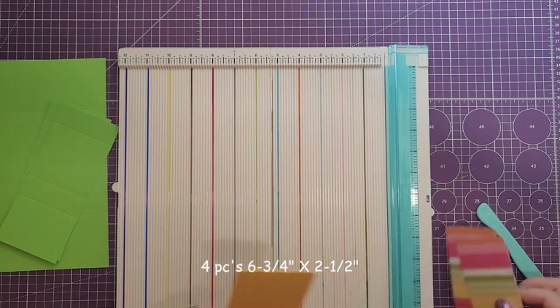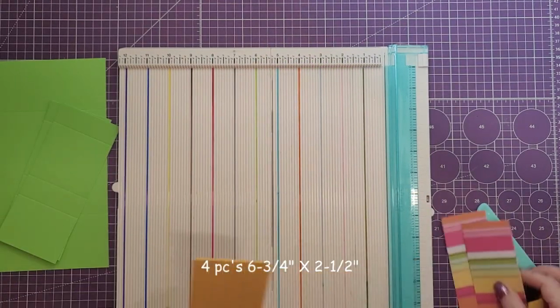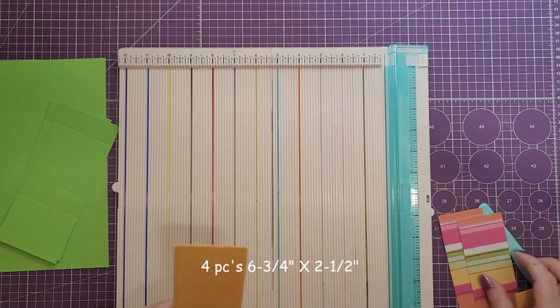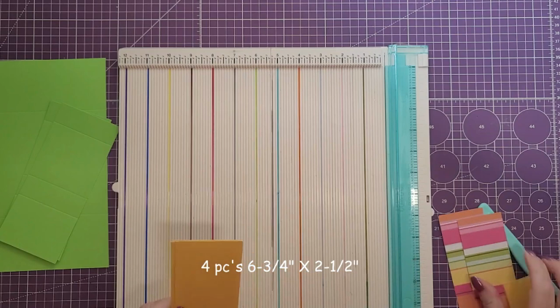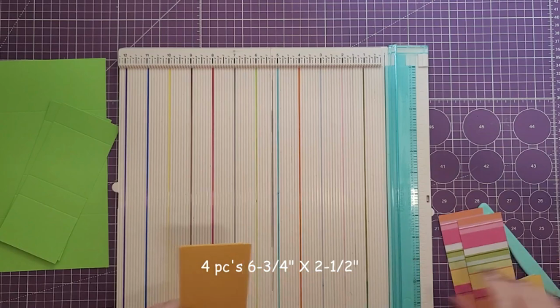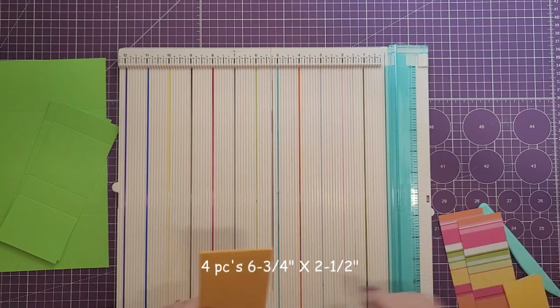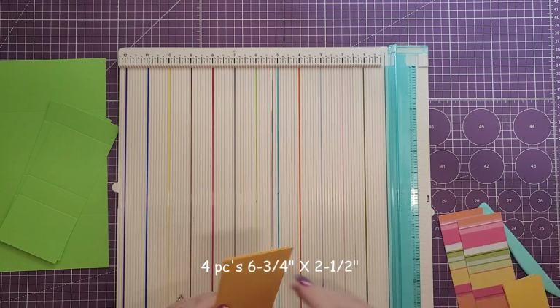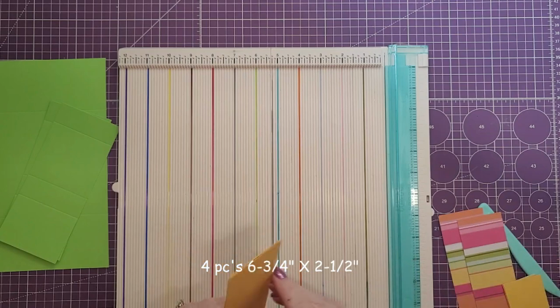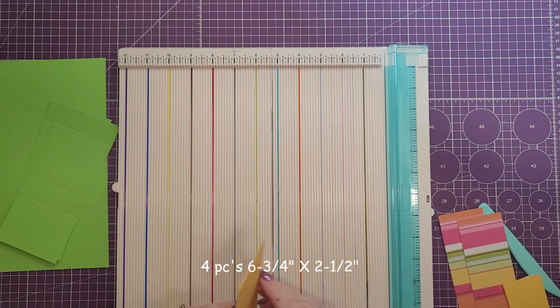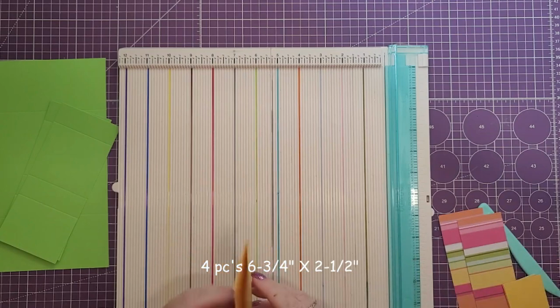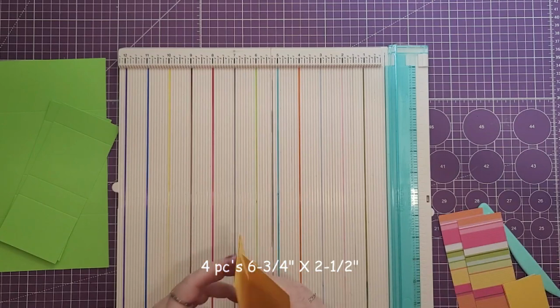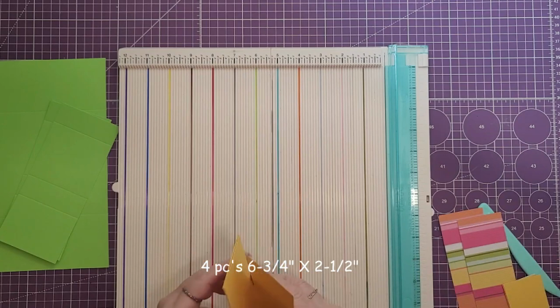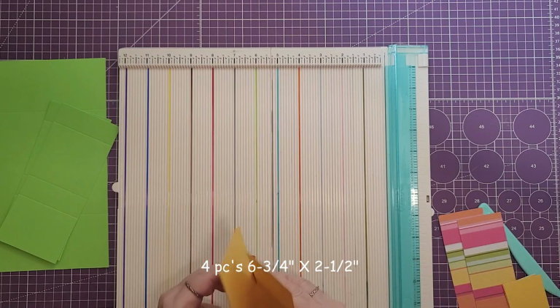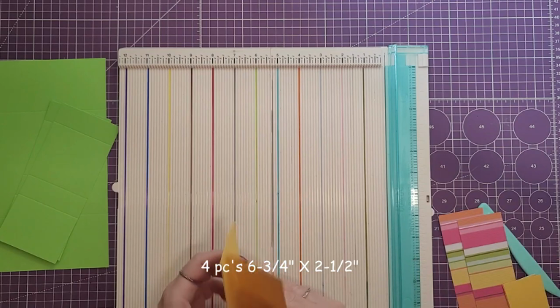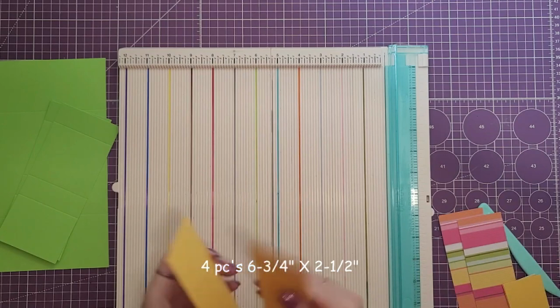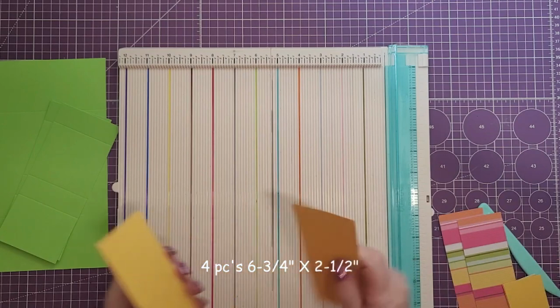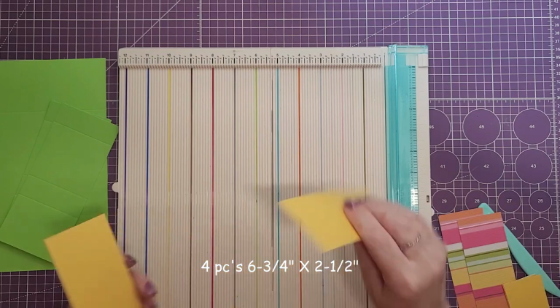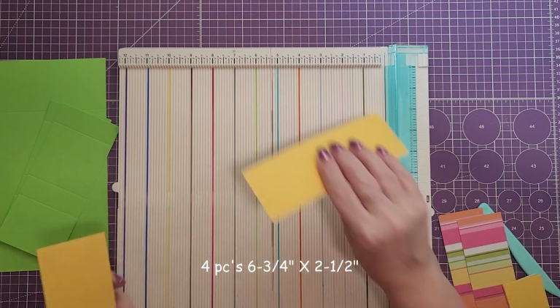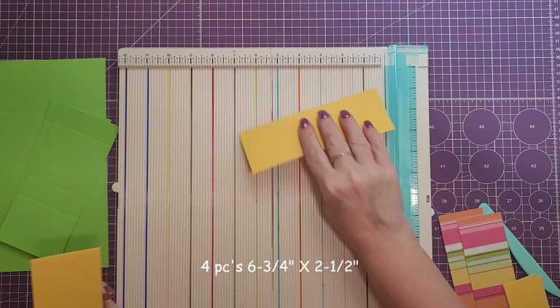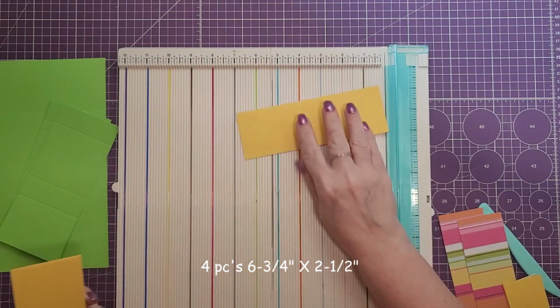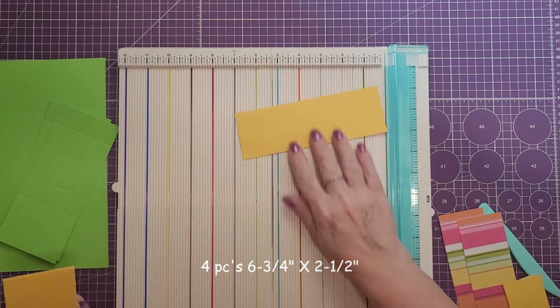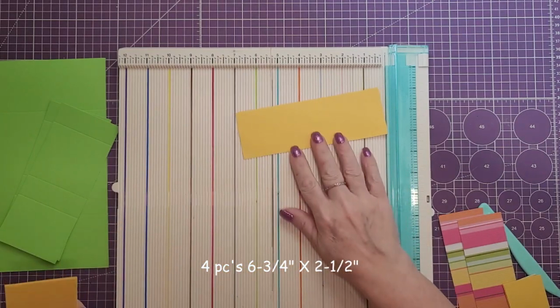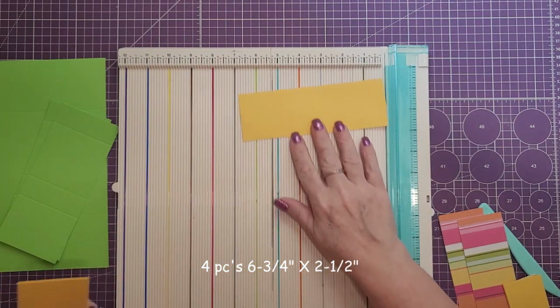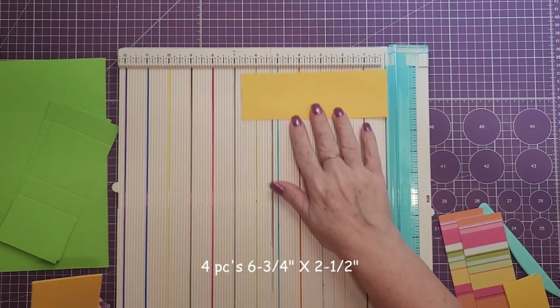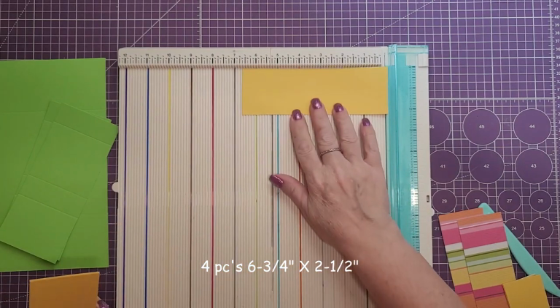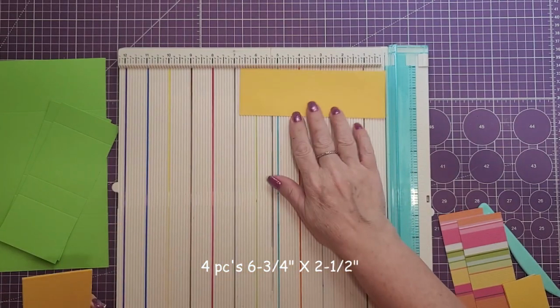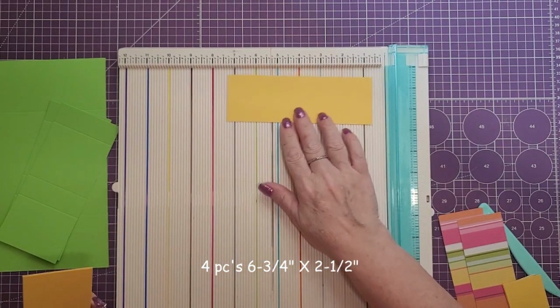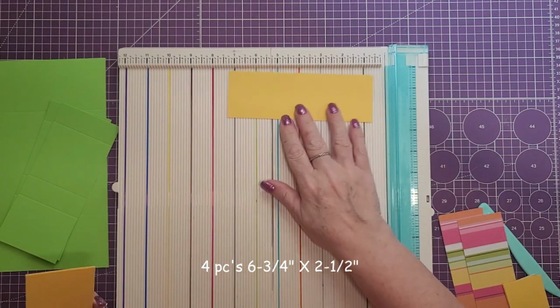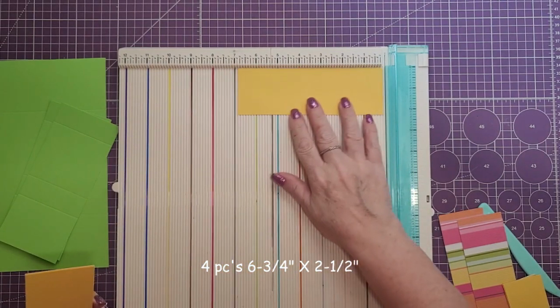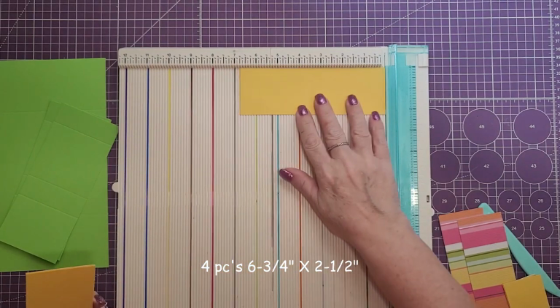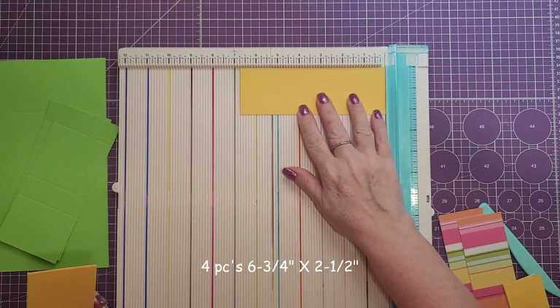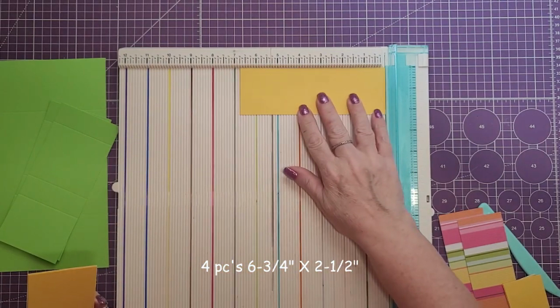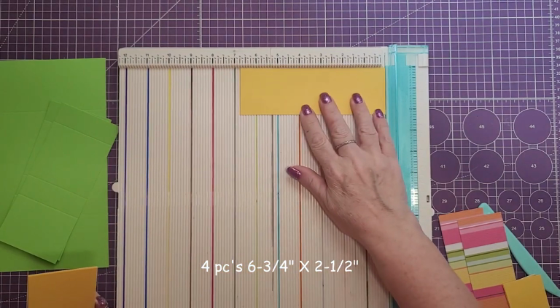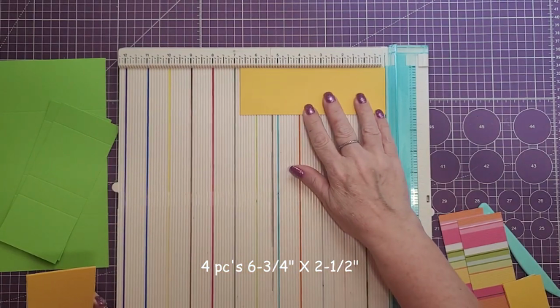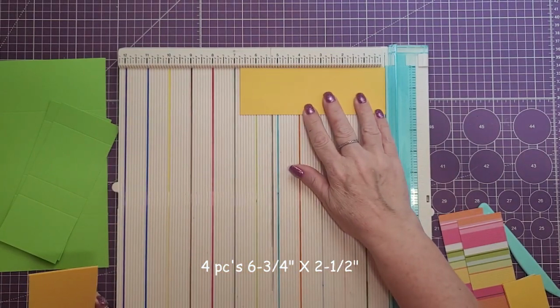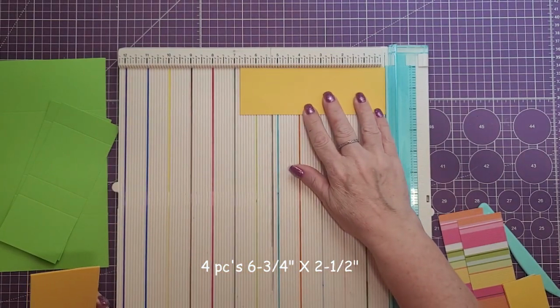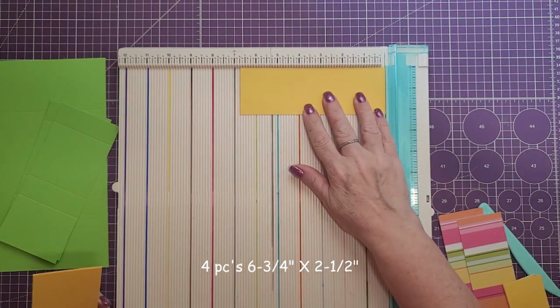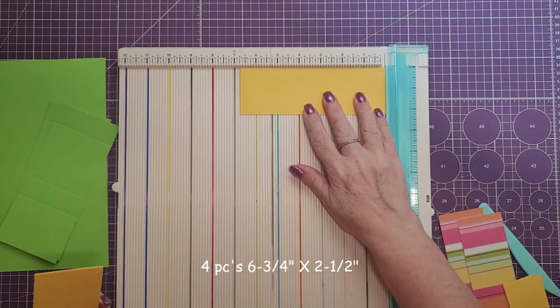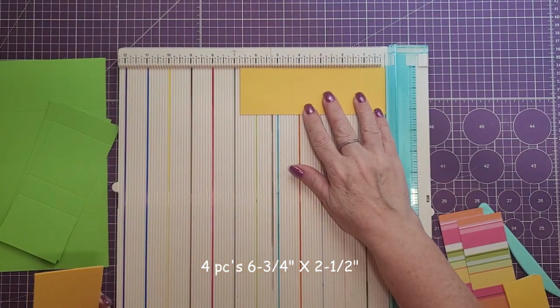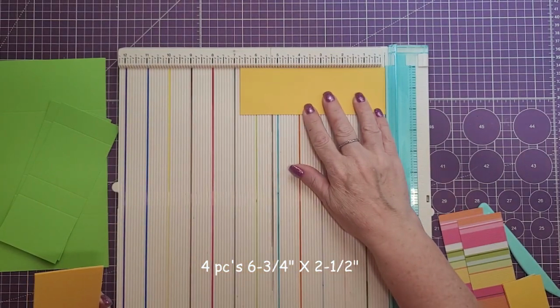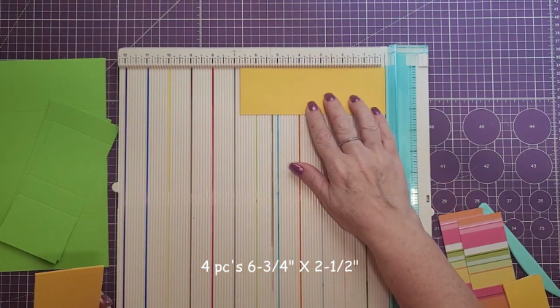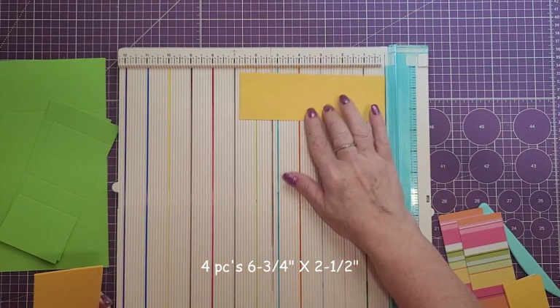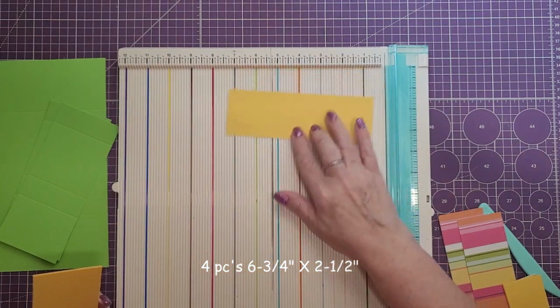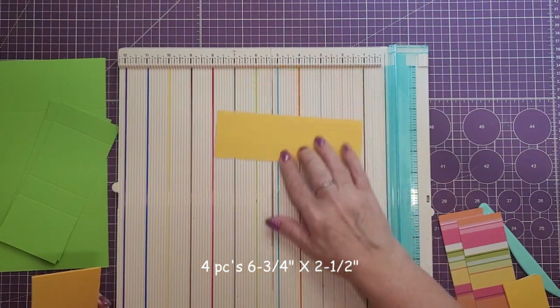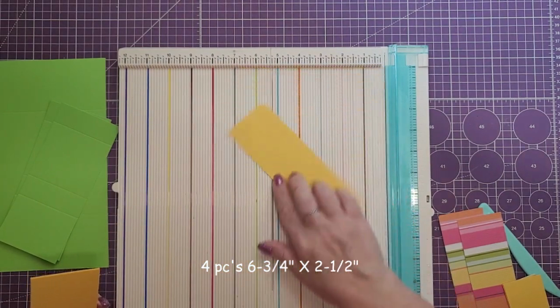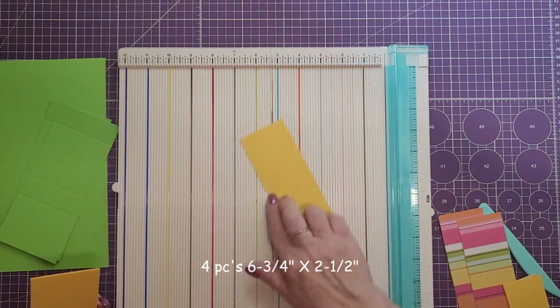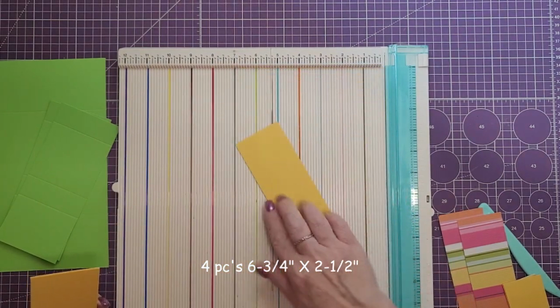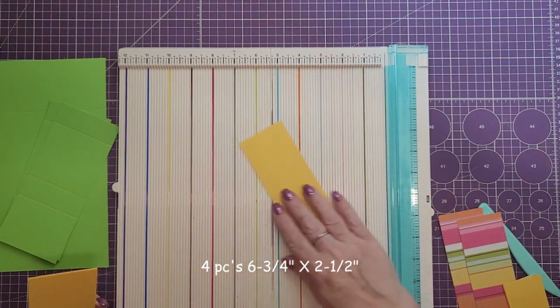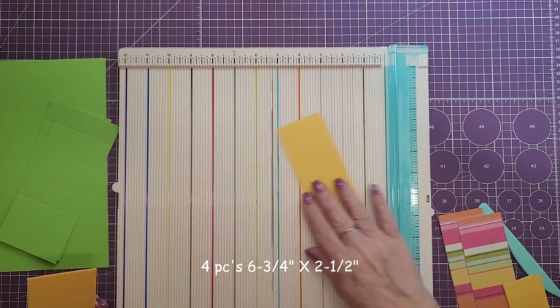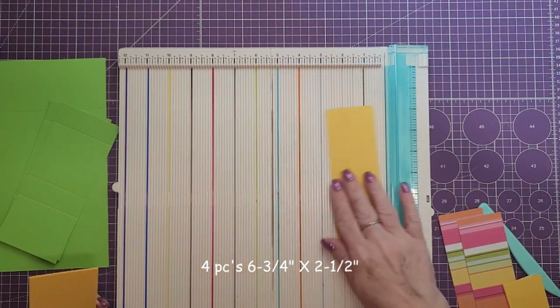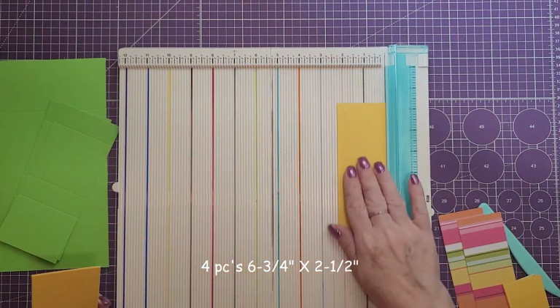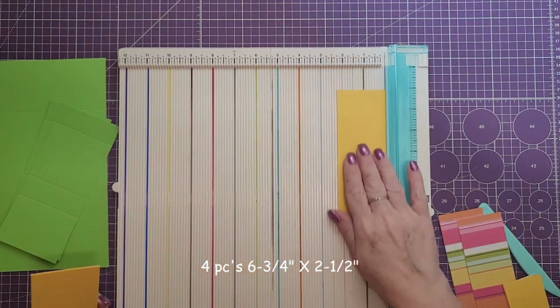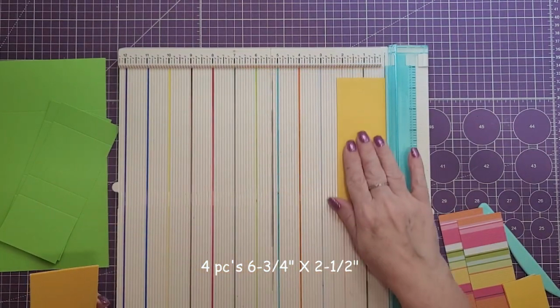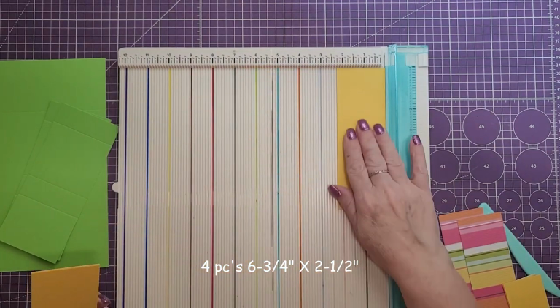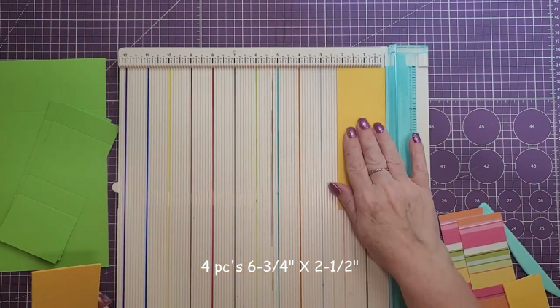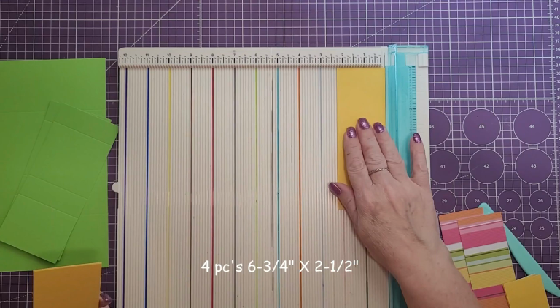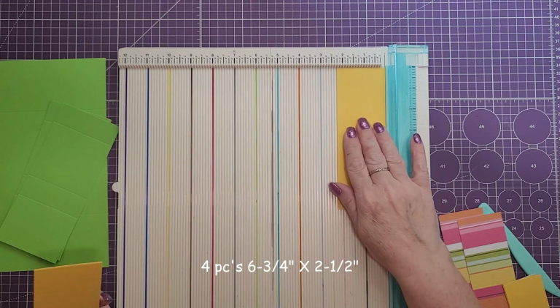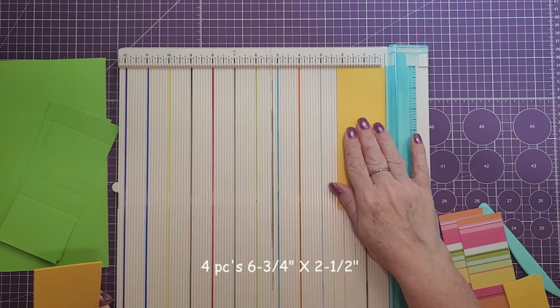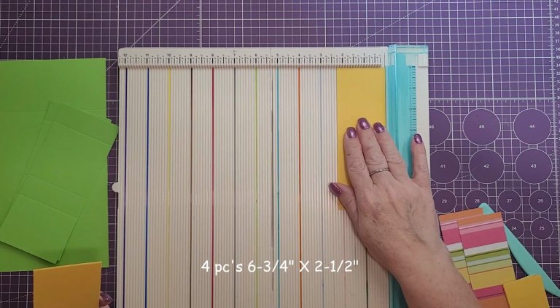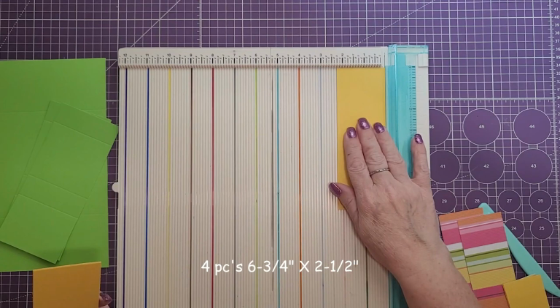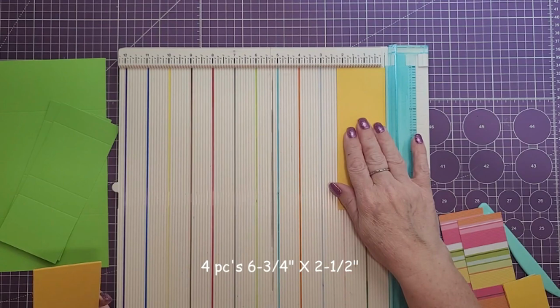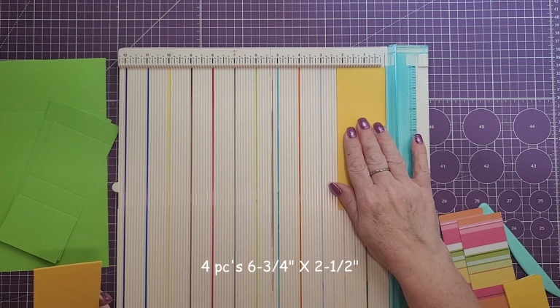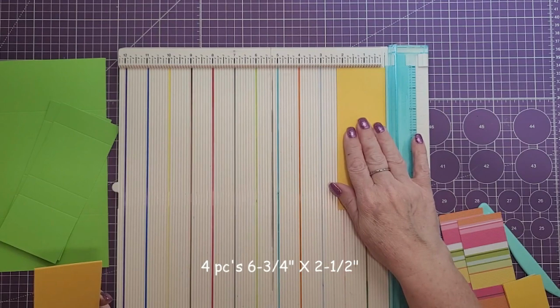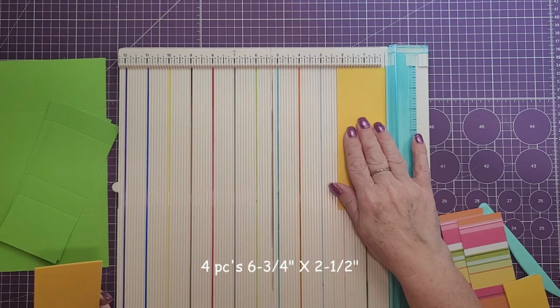Next we need four pieces and these are going to be cut at six and three quarters by two and a half.